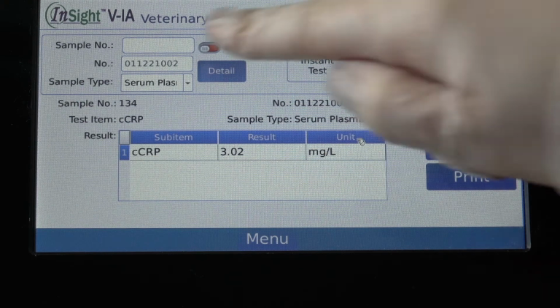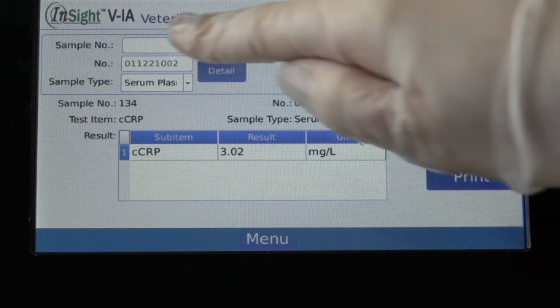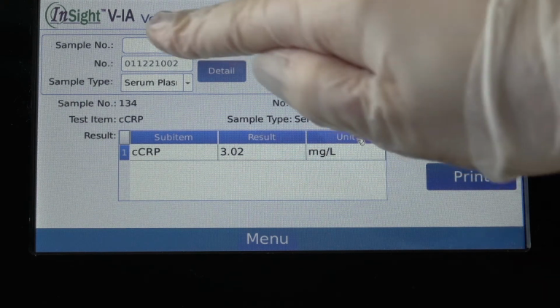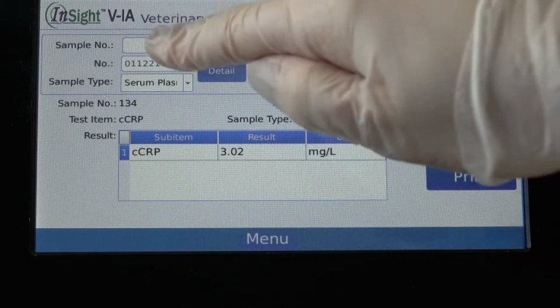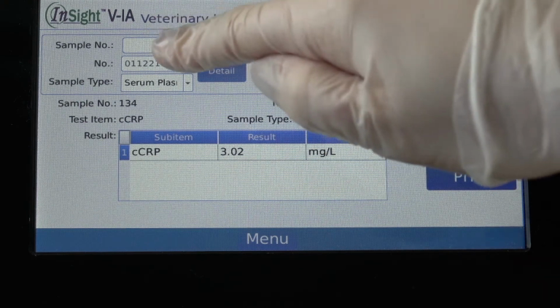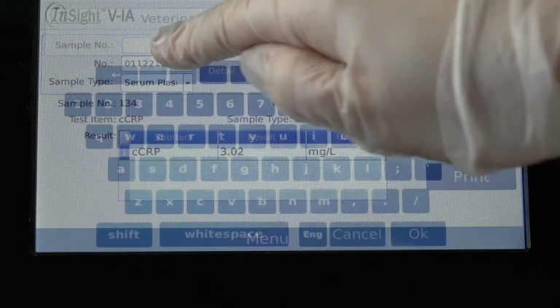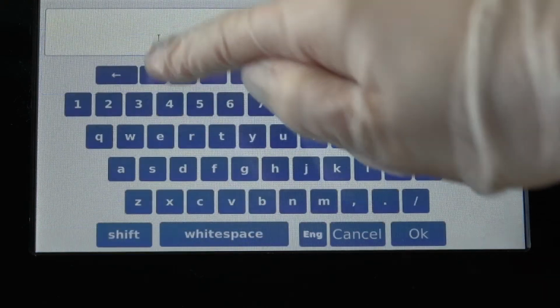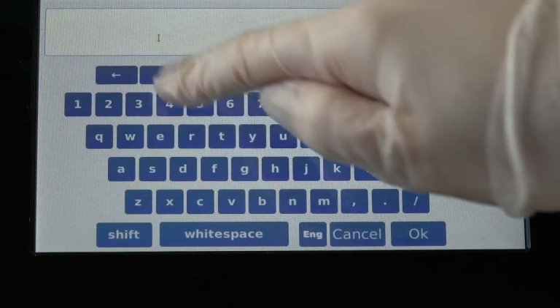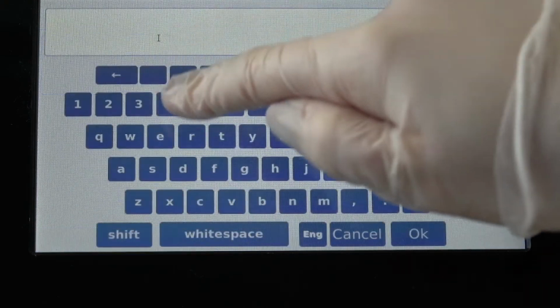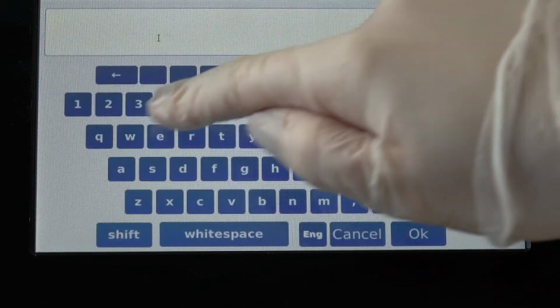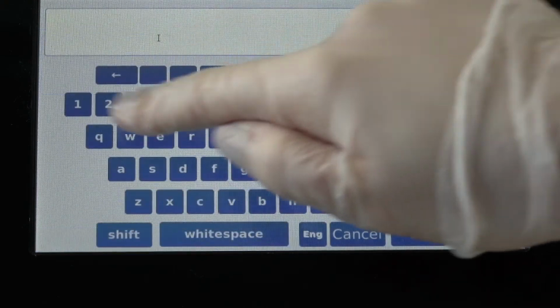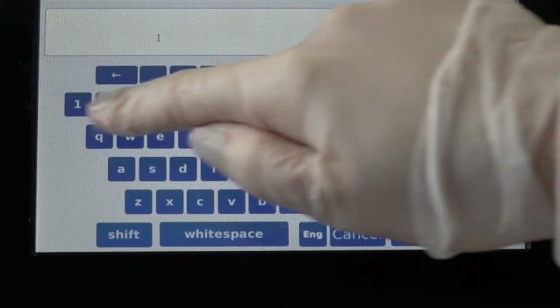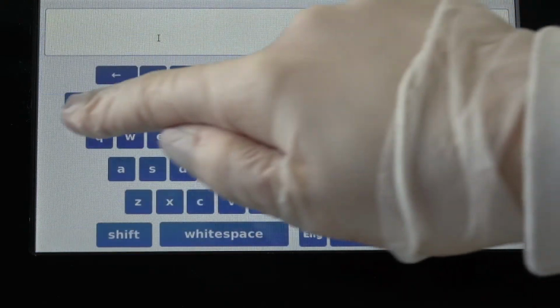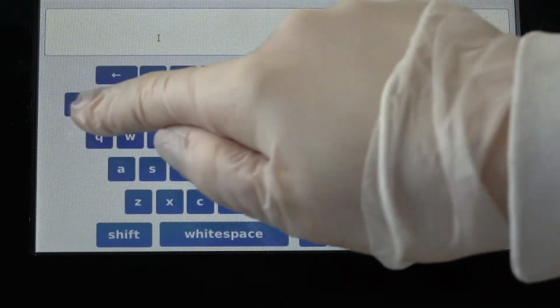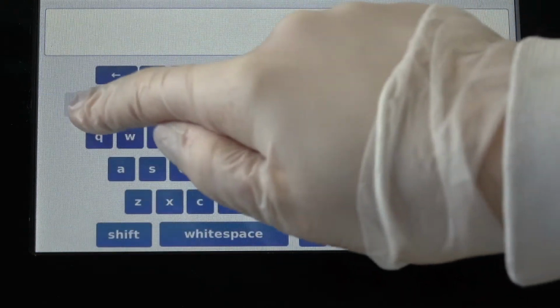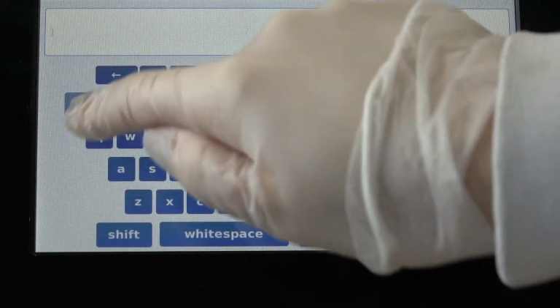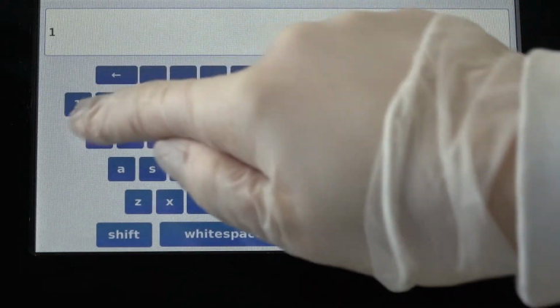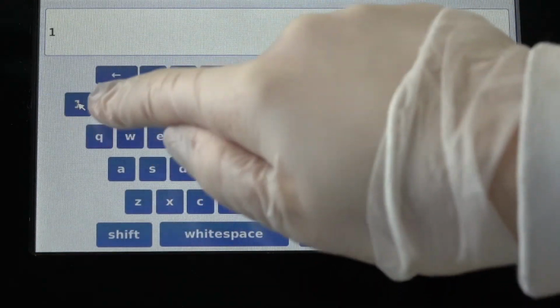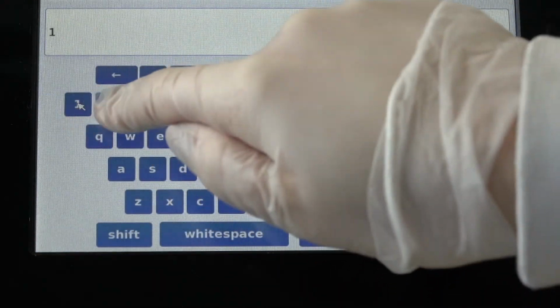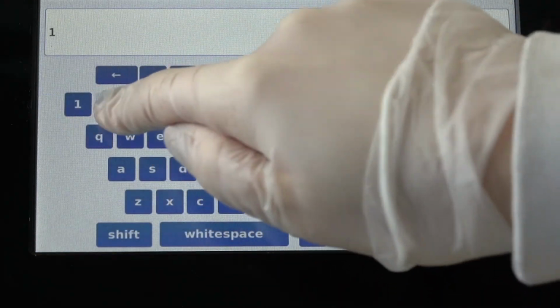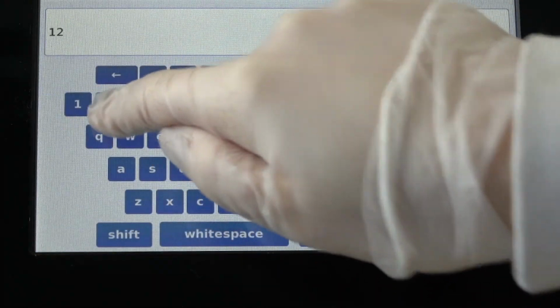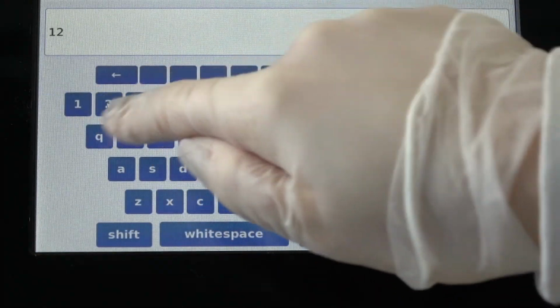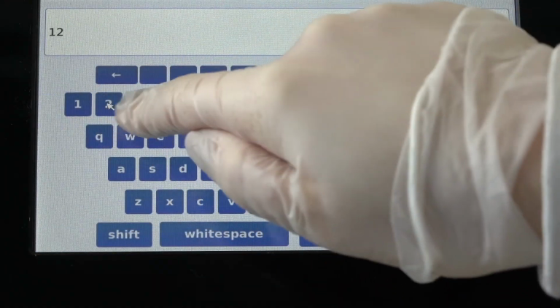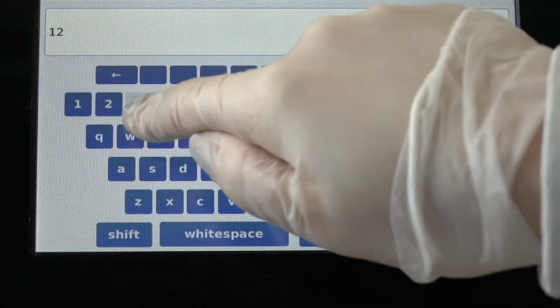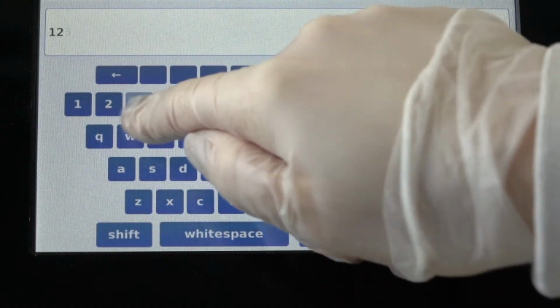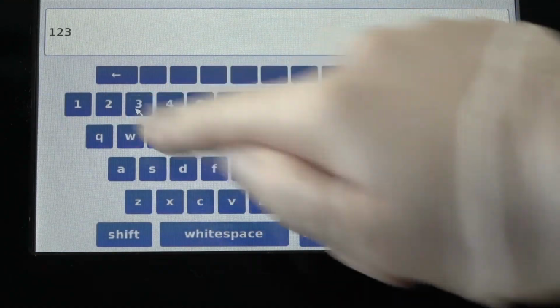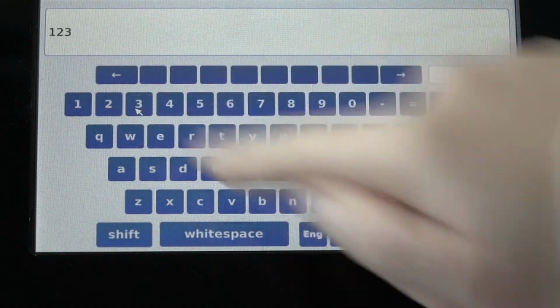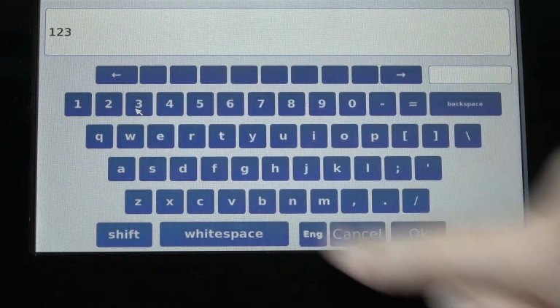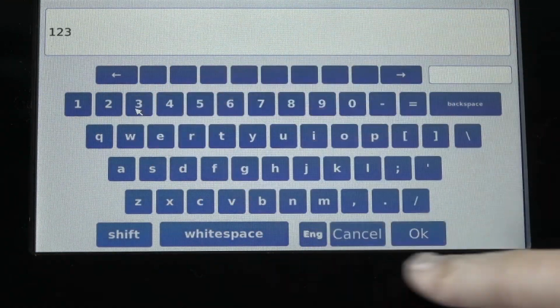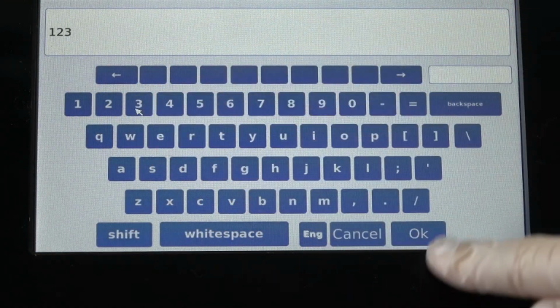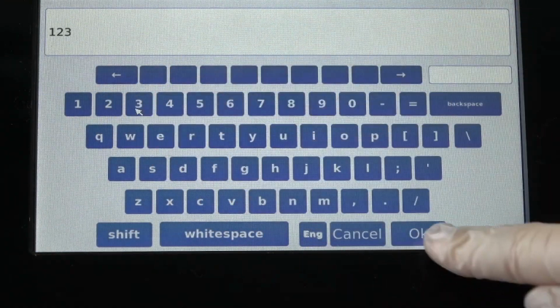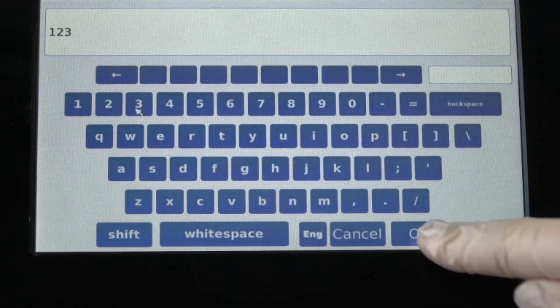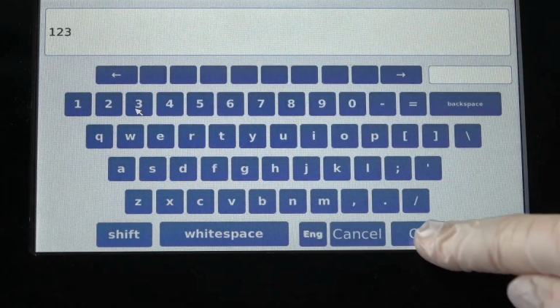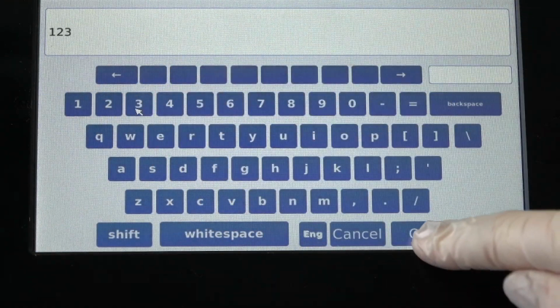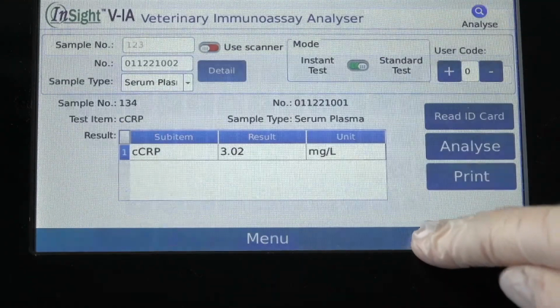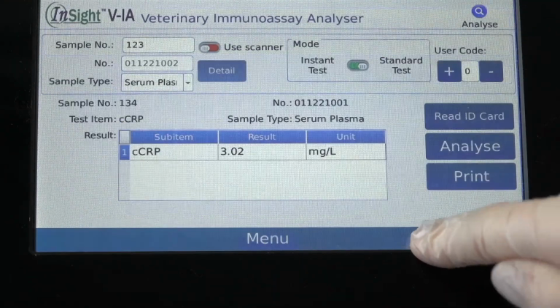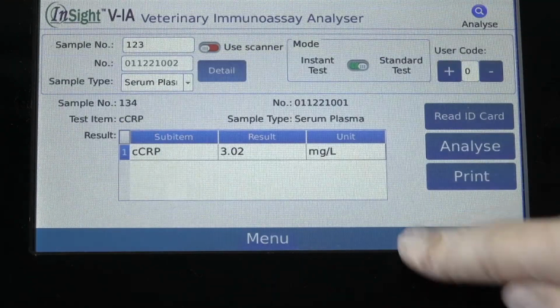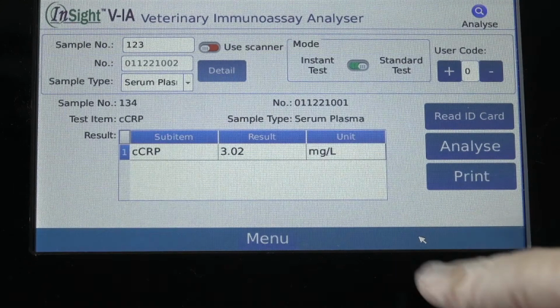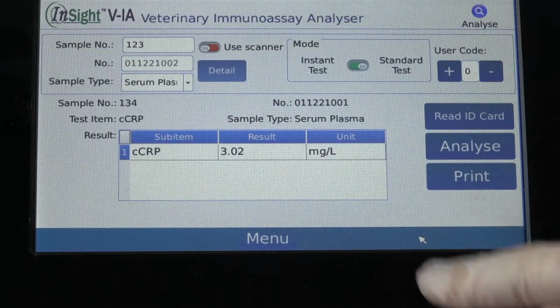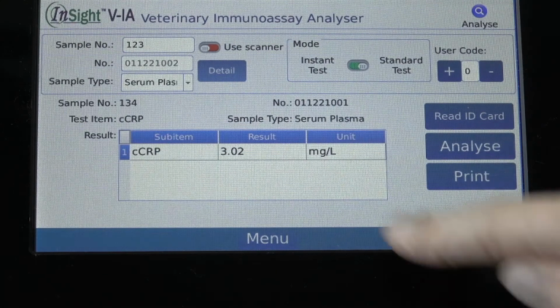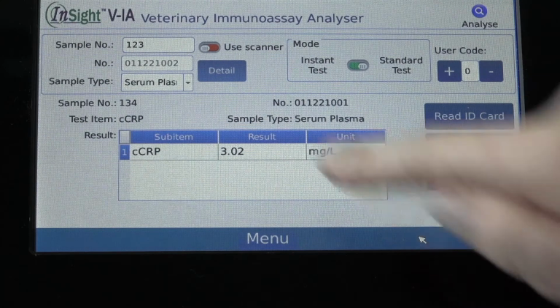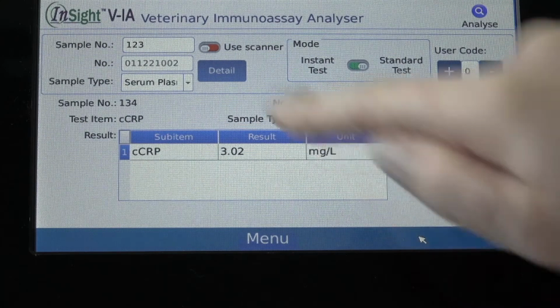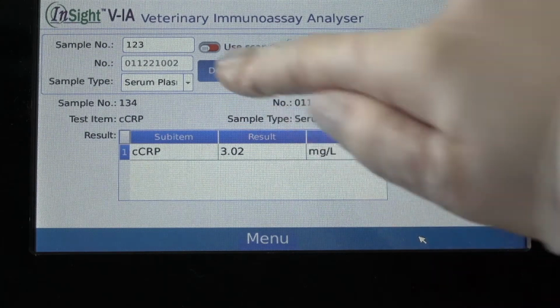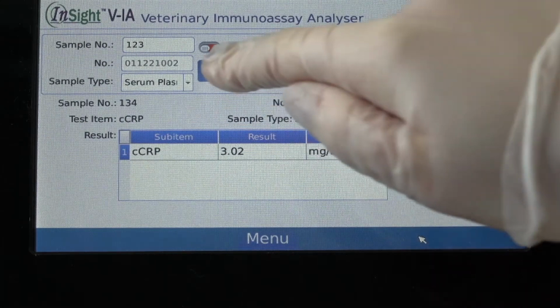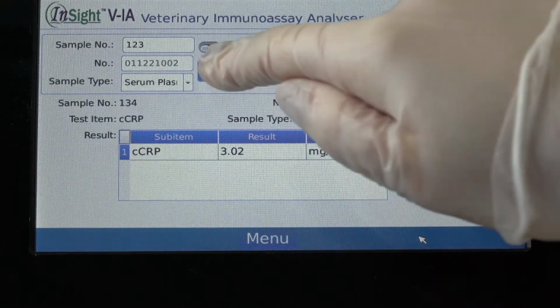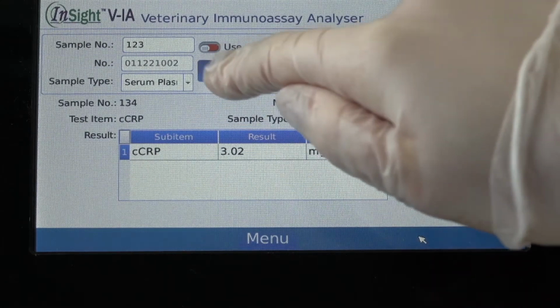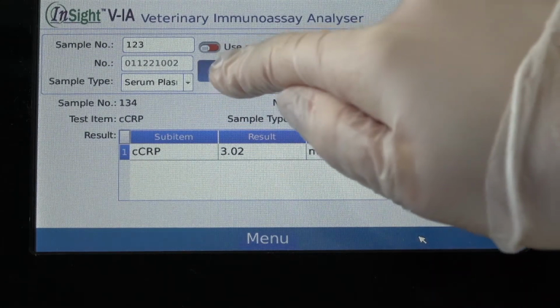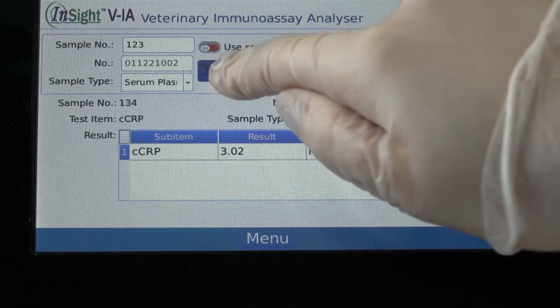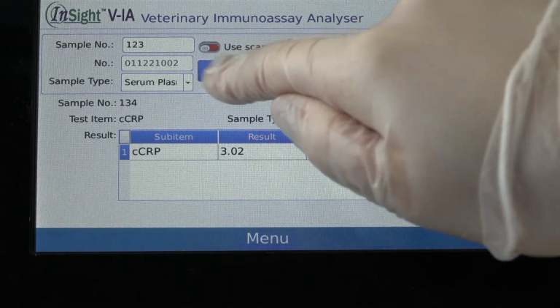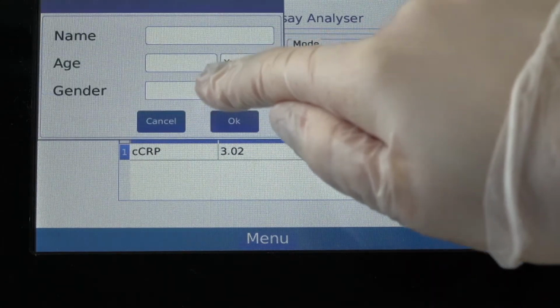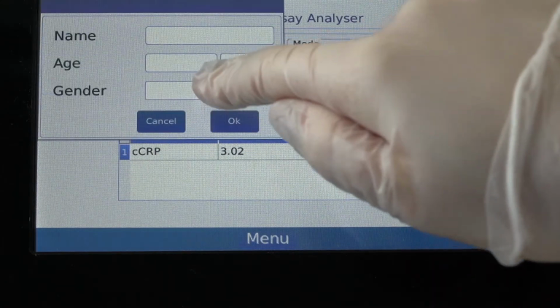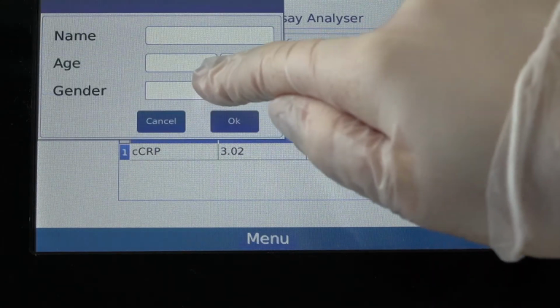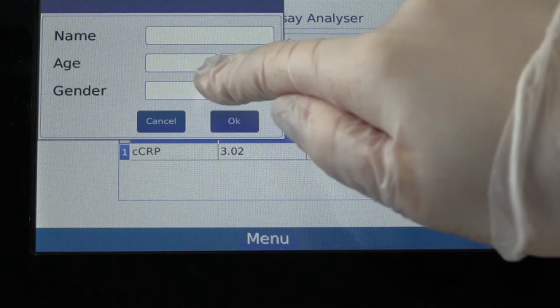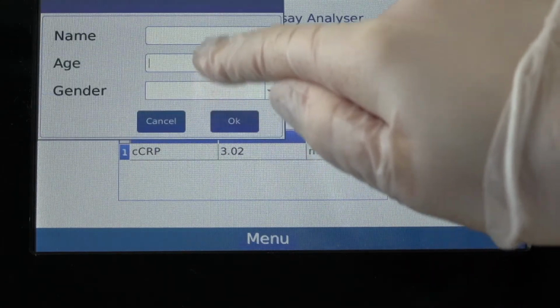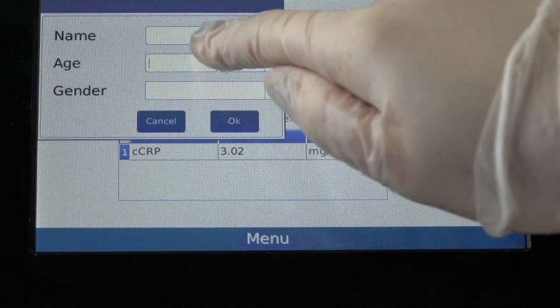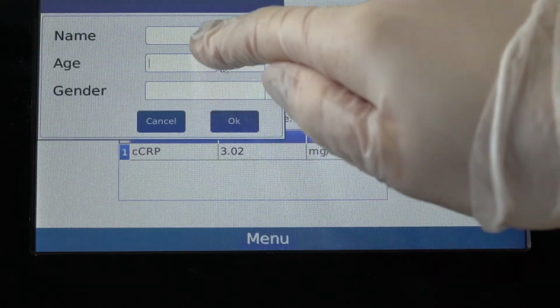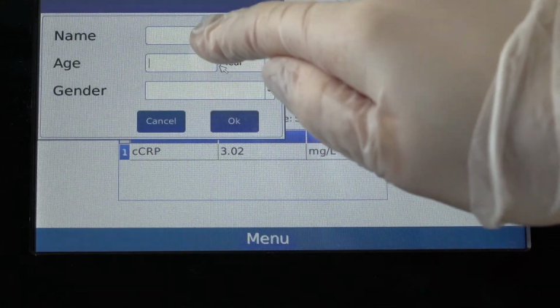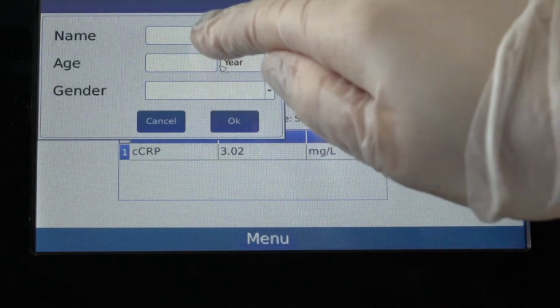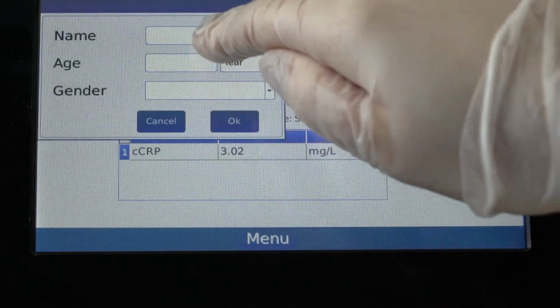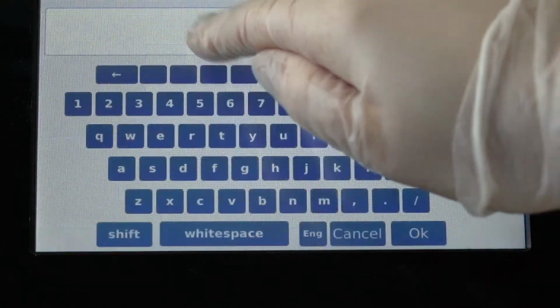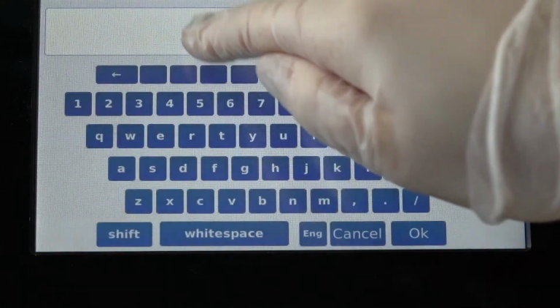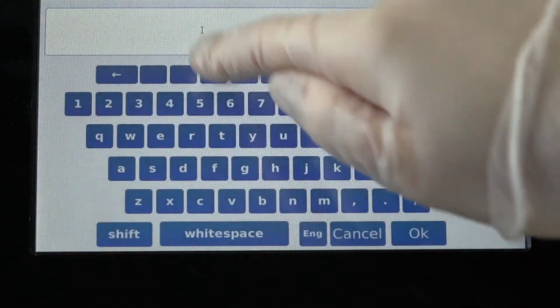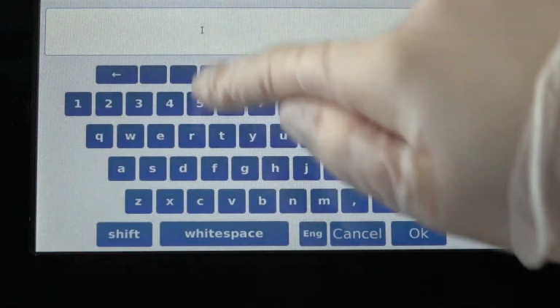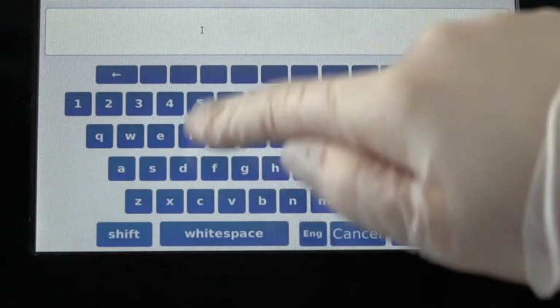Ensure standard test is selected on the test screen. Enter the patient sample number and select detail to enter the patient's name and age.